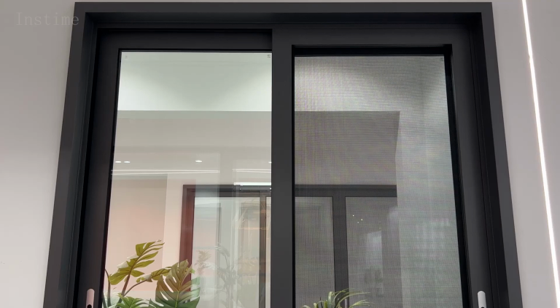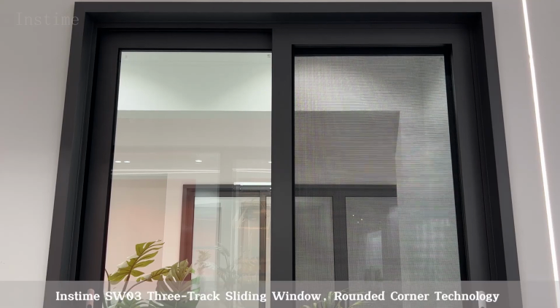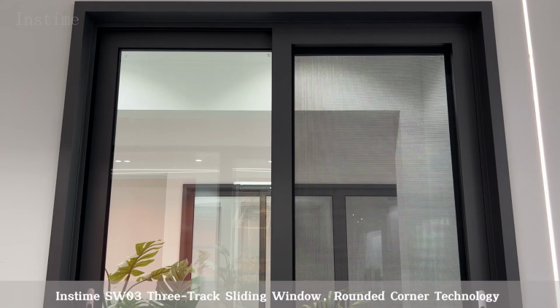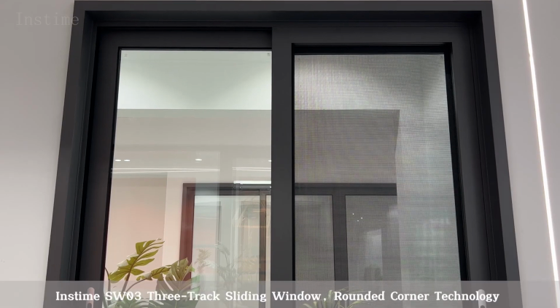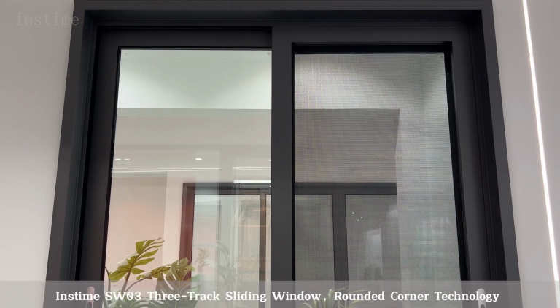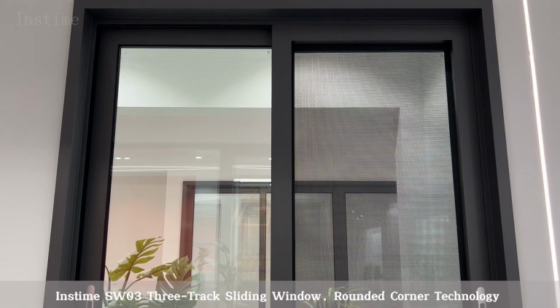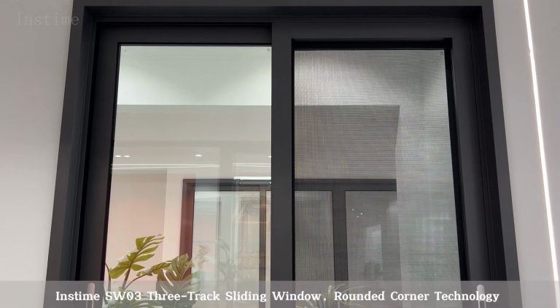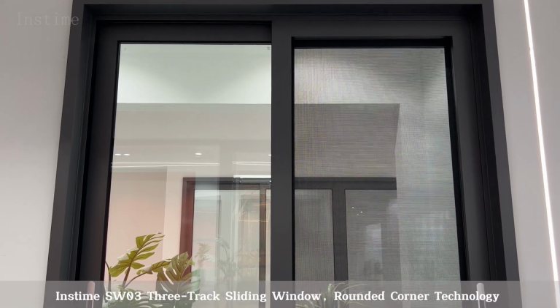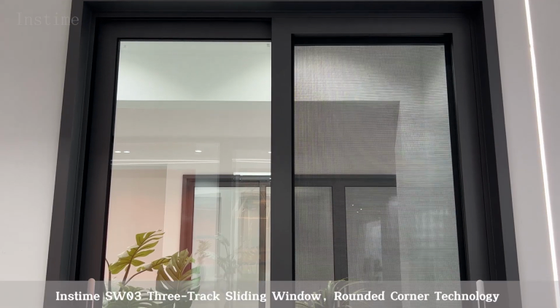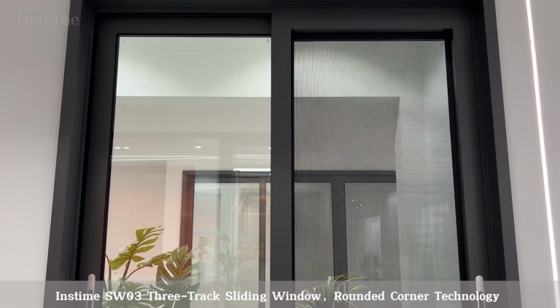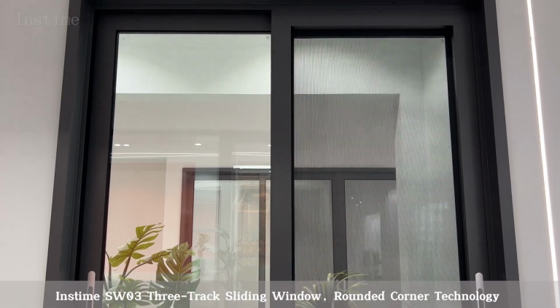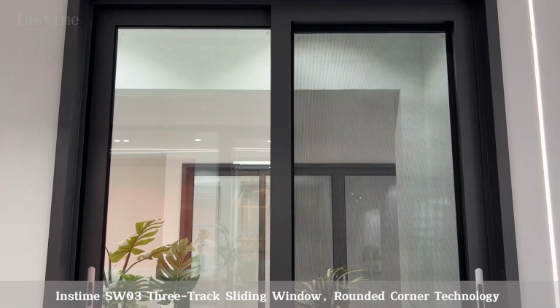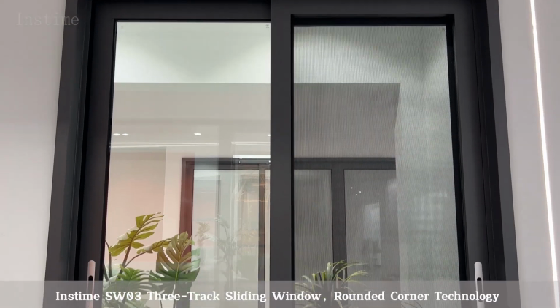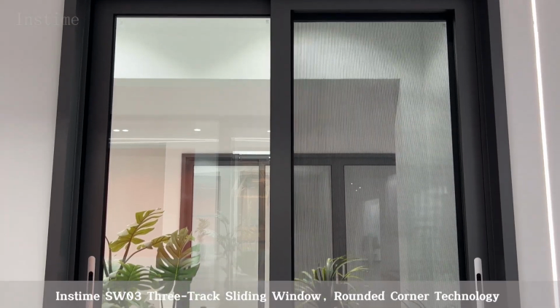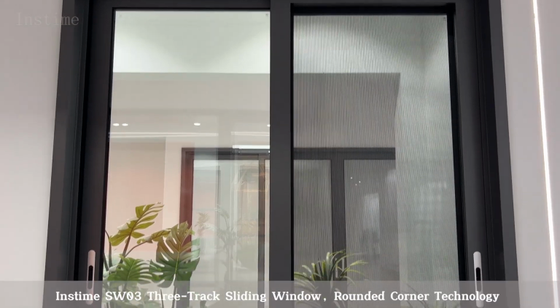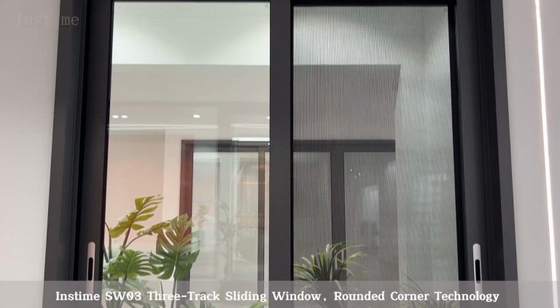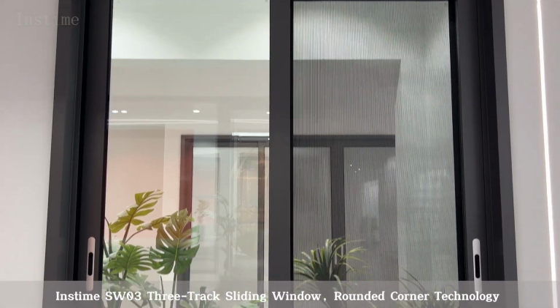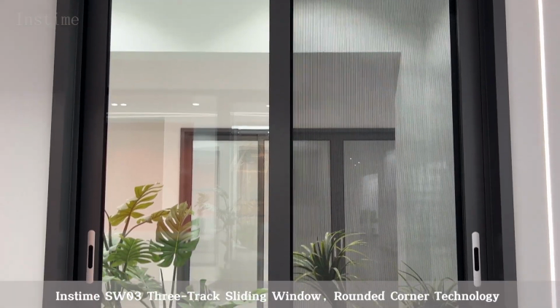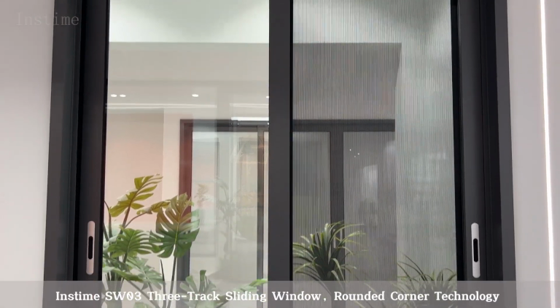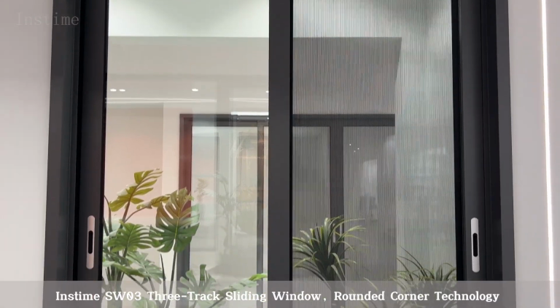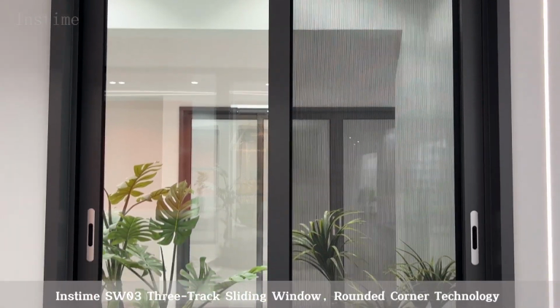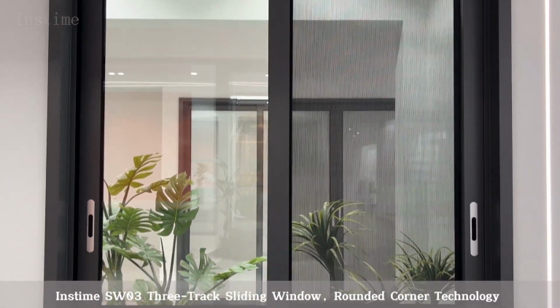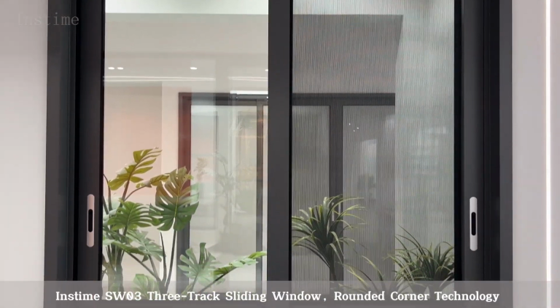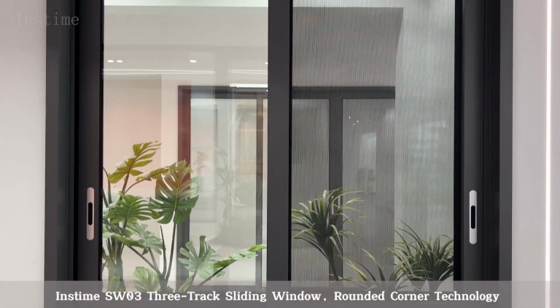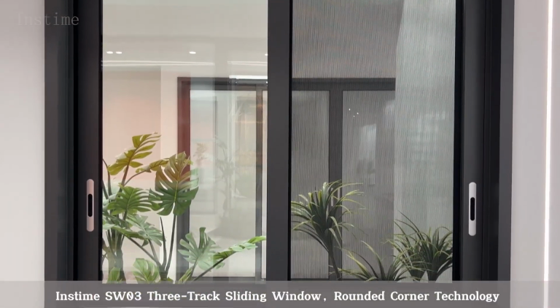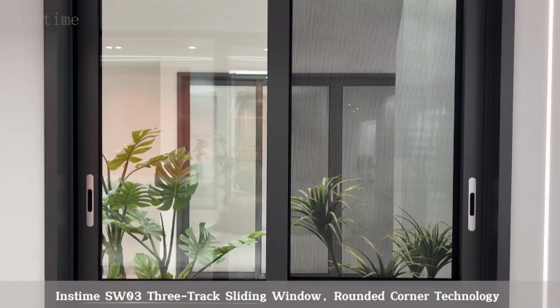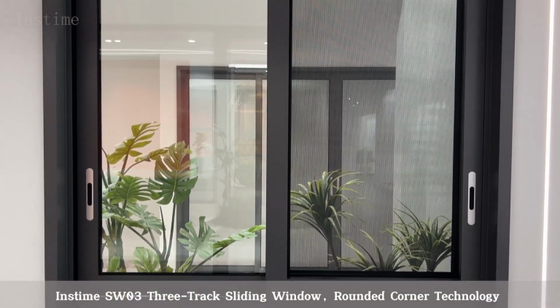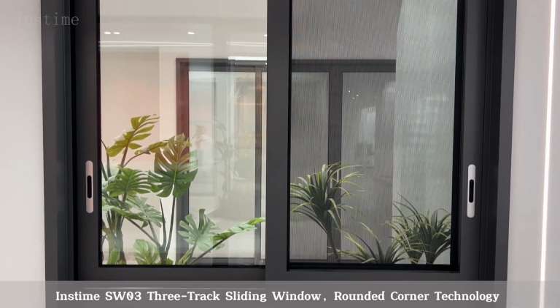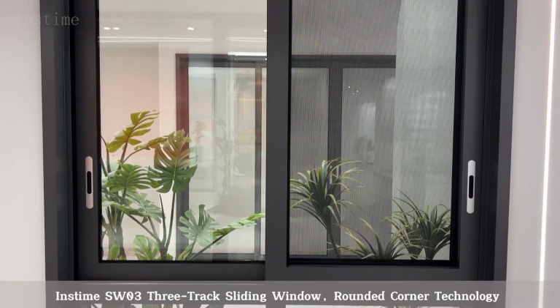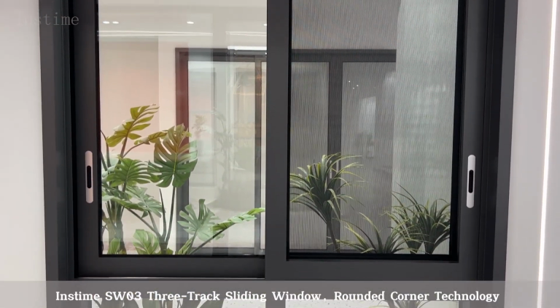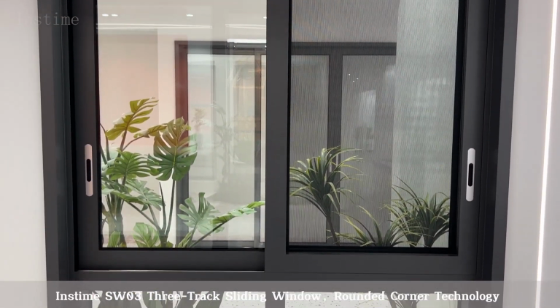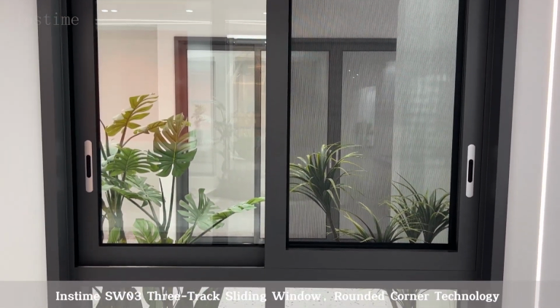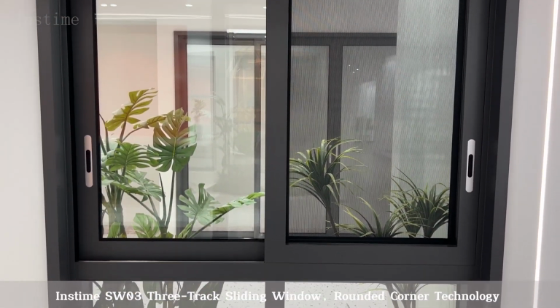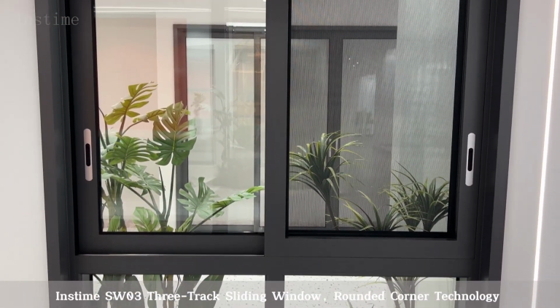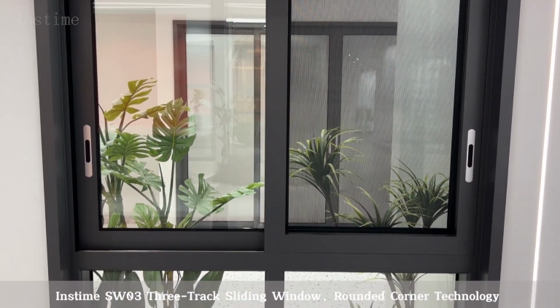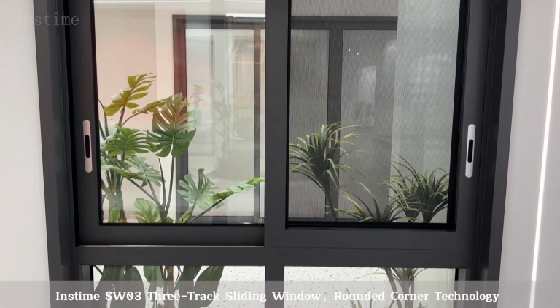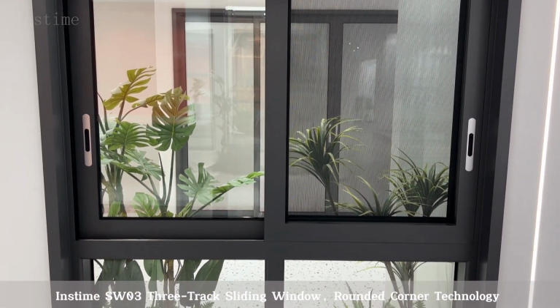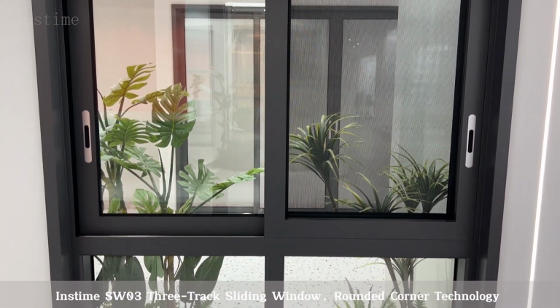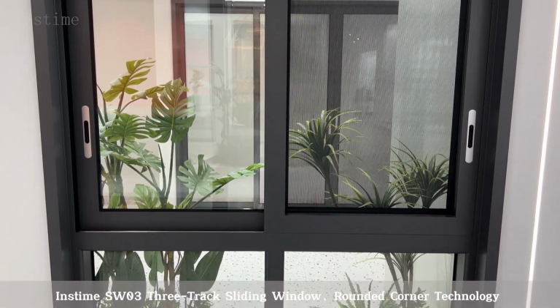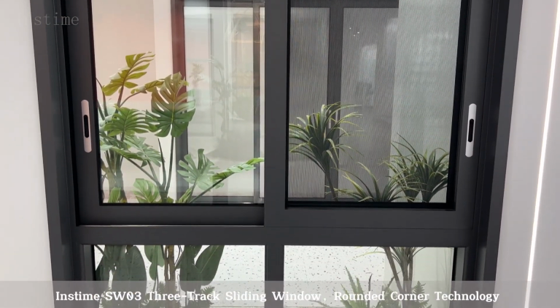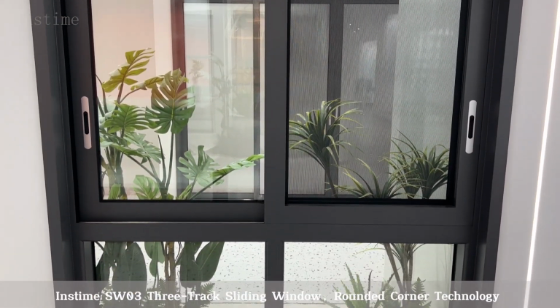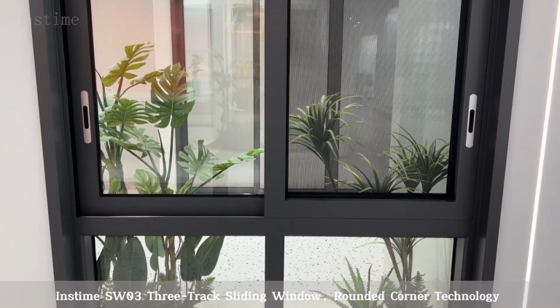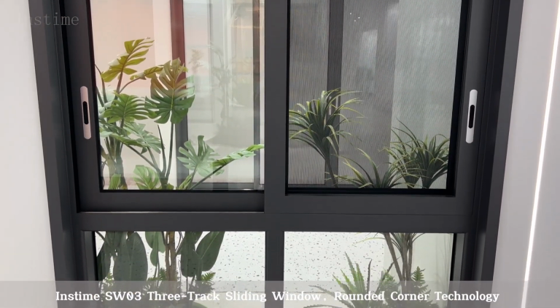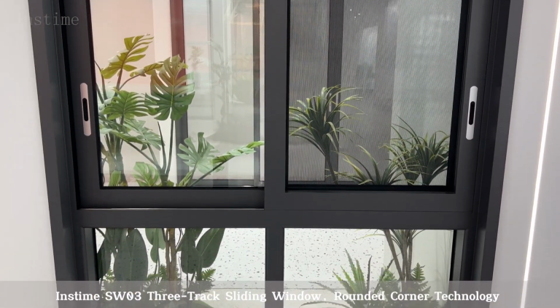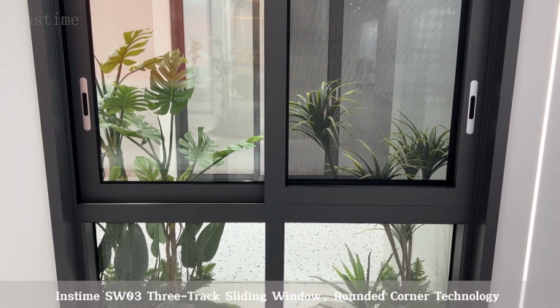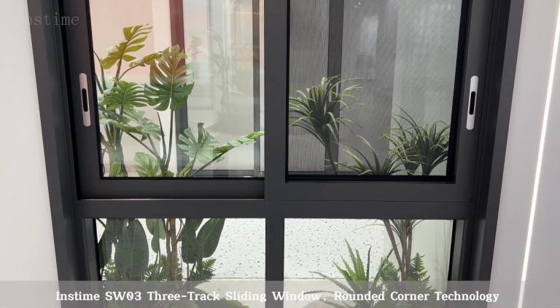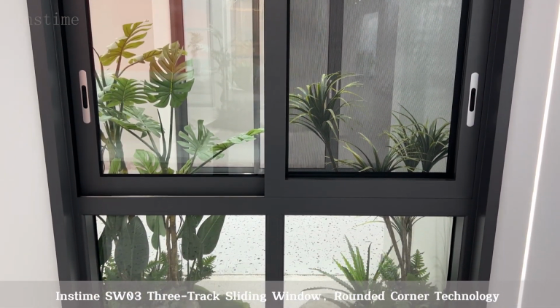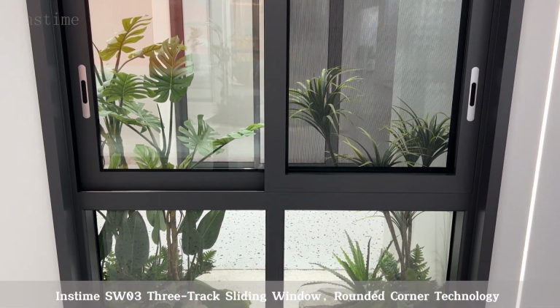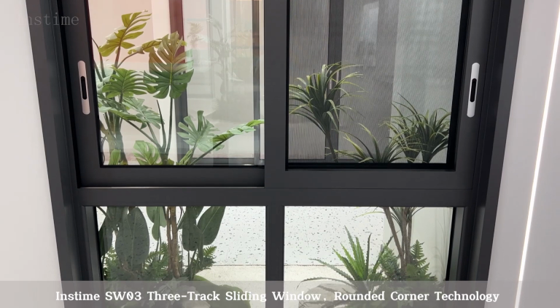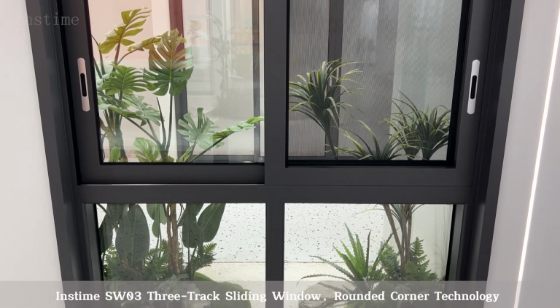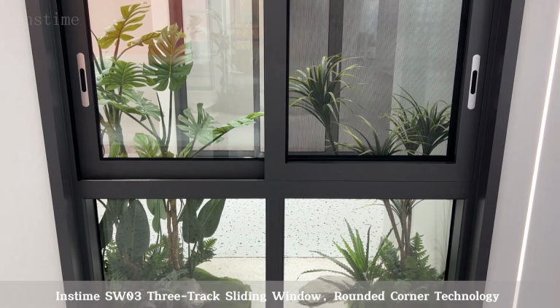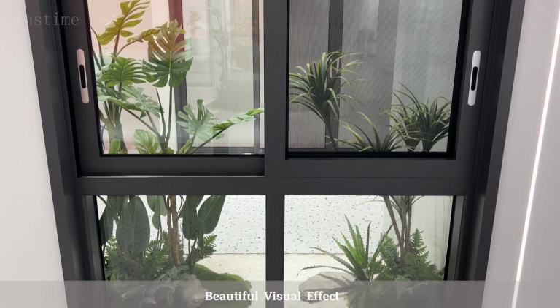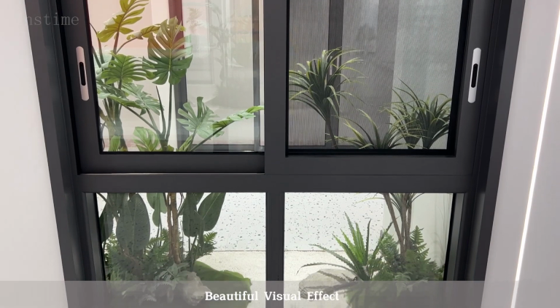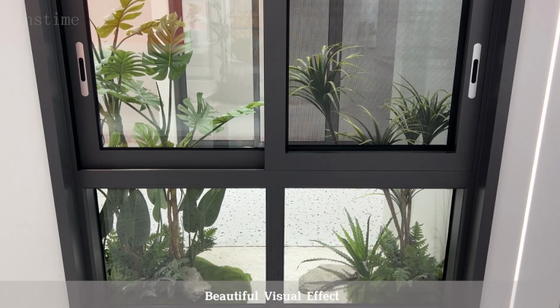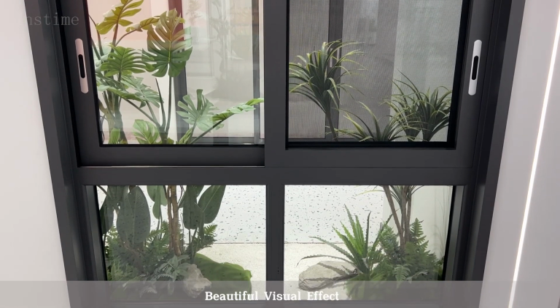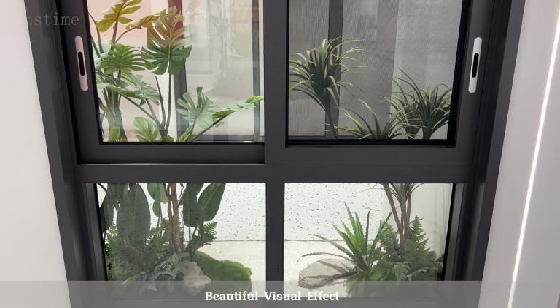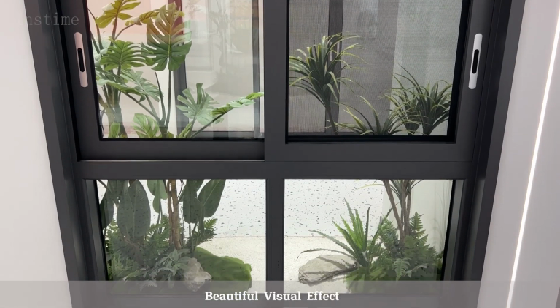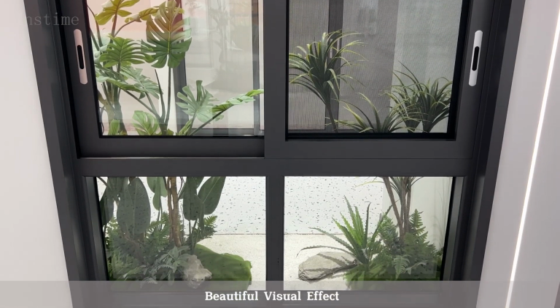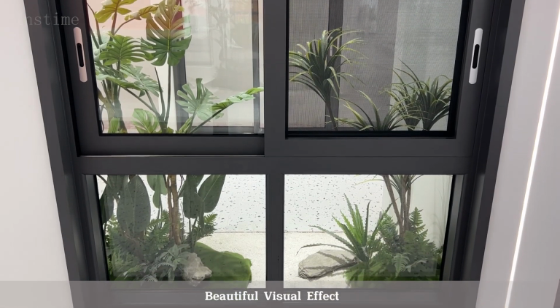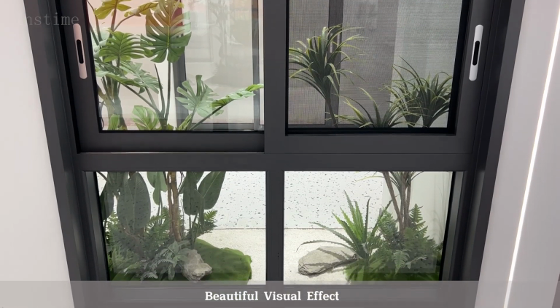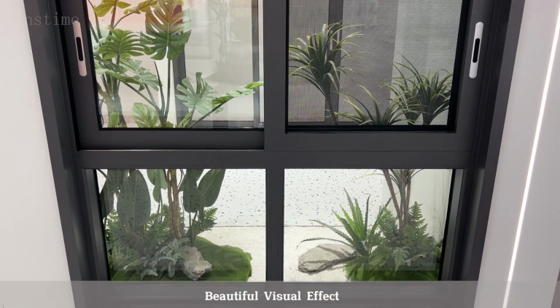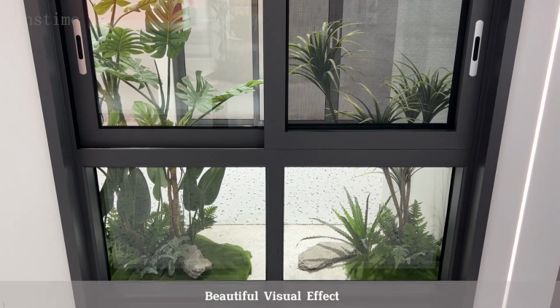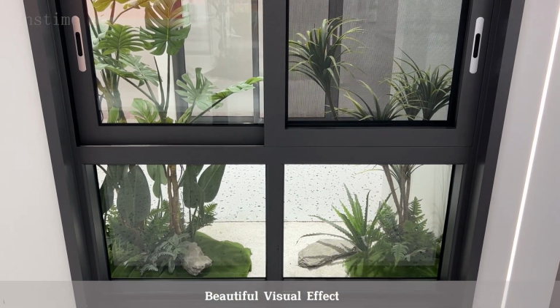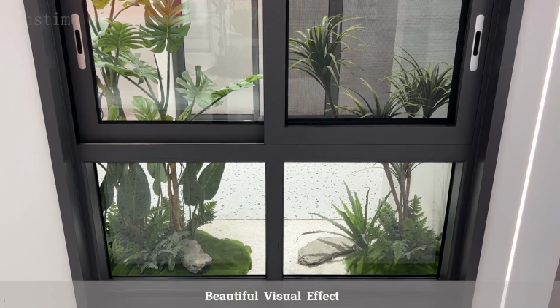Inztime SW033 Track, Sliding Window, Rounded Corner Technology, Beautiful Visual Effect.